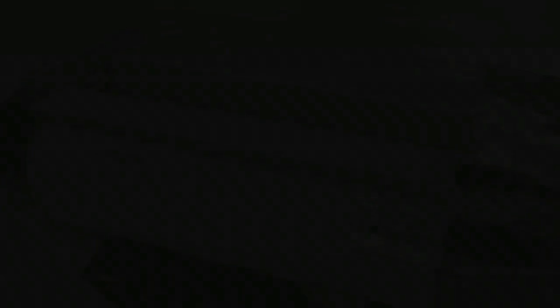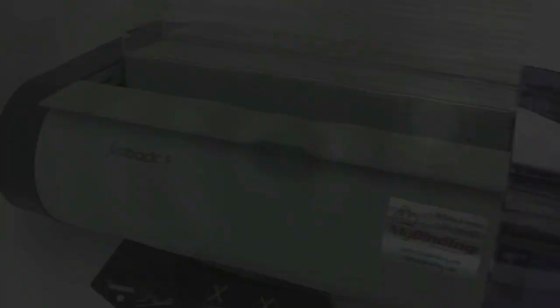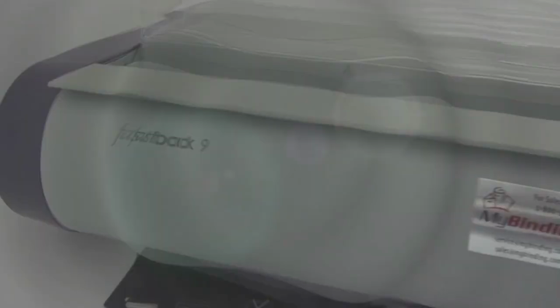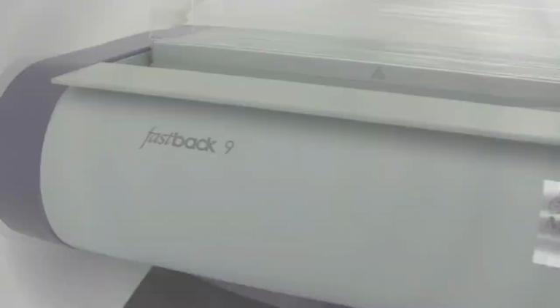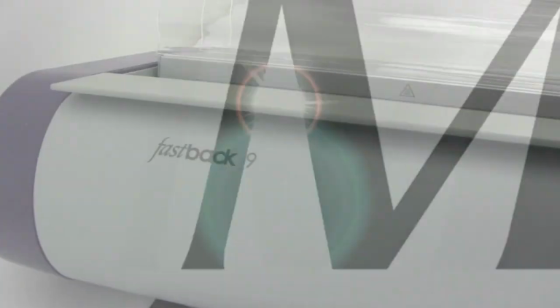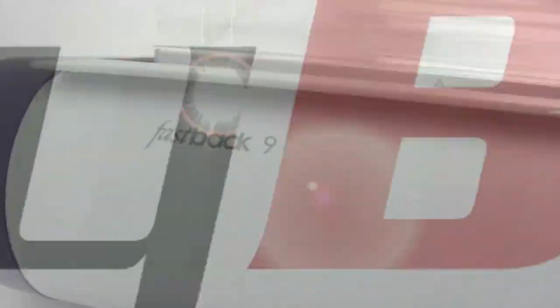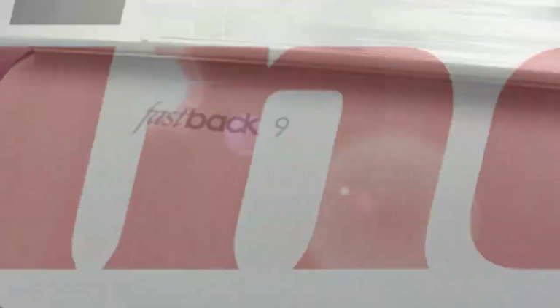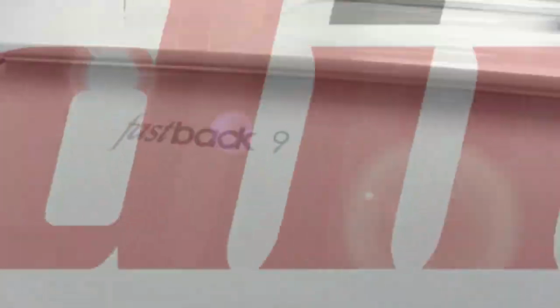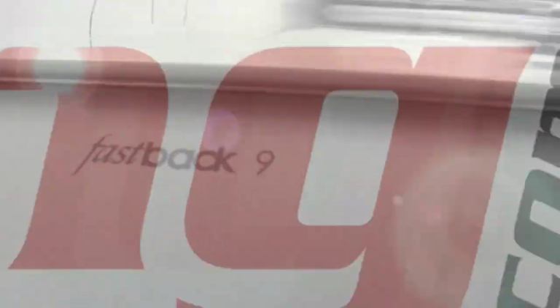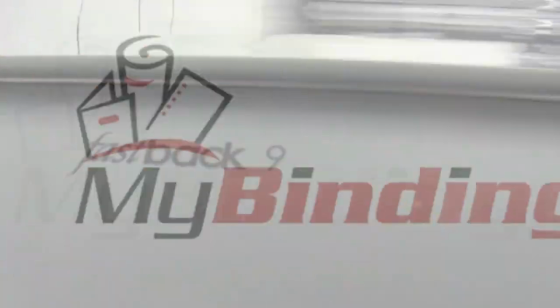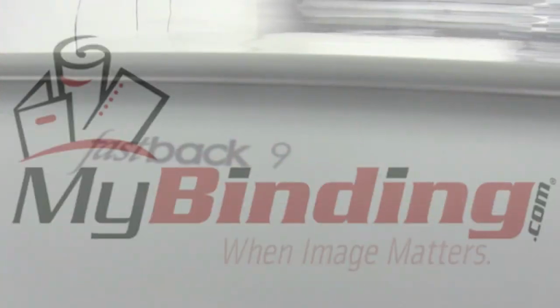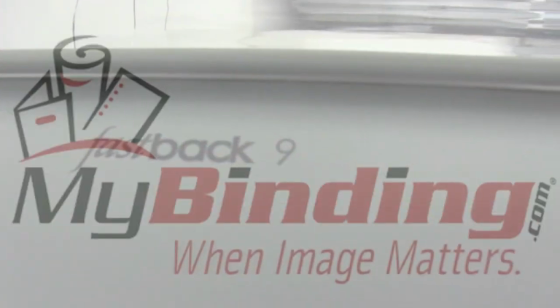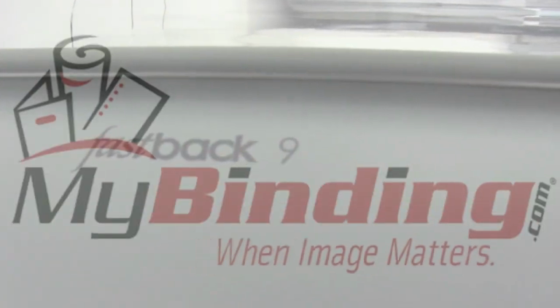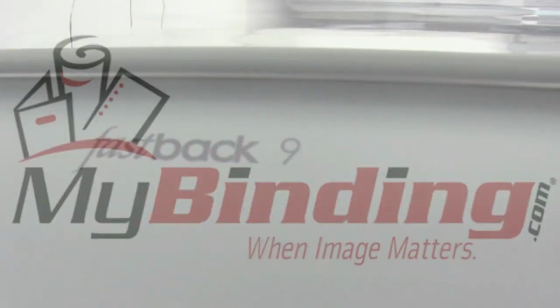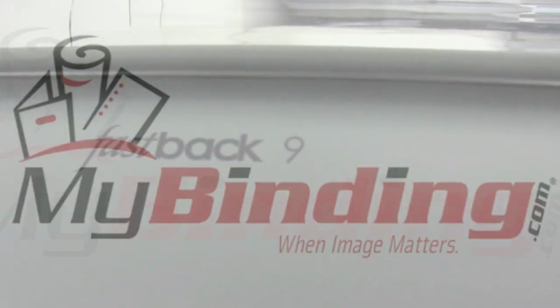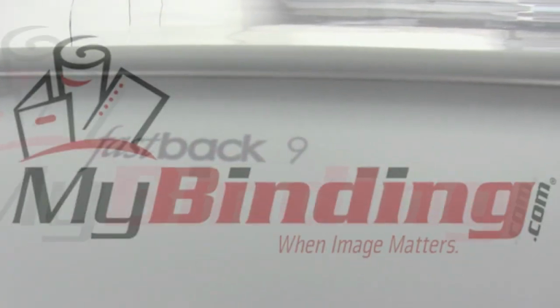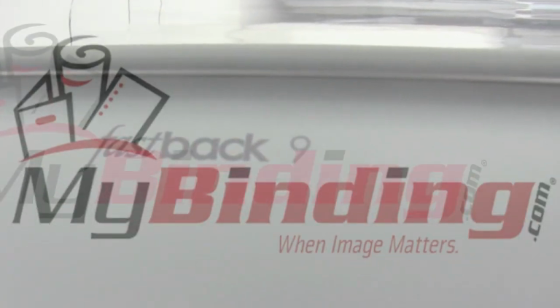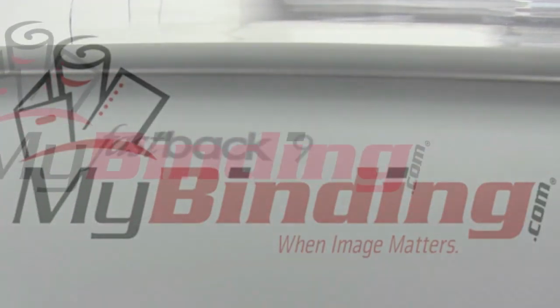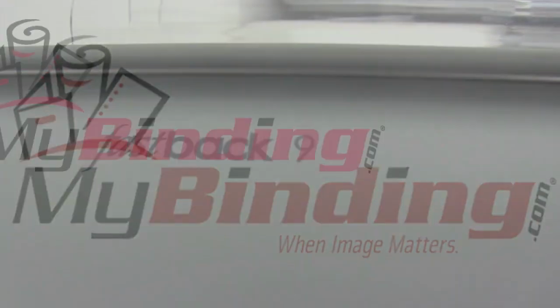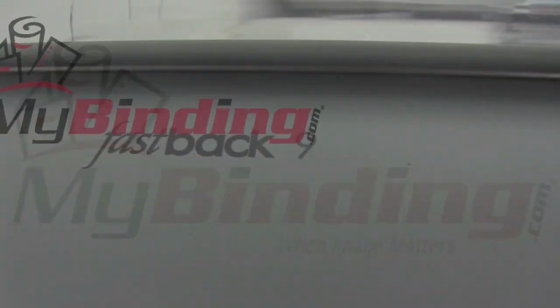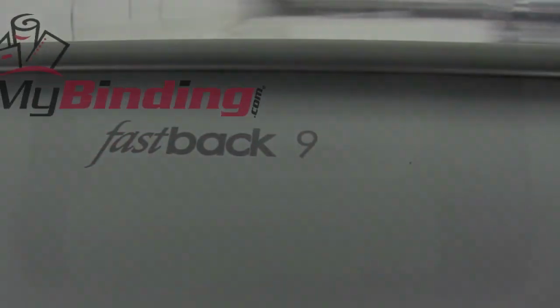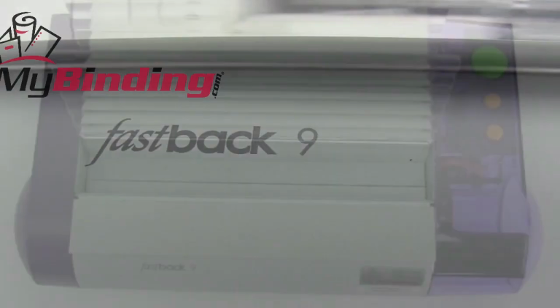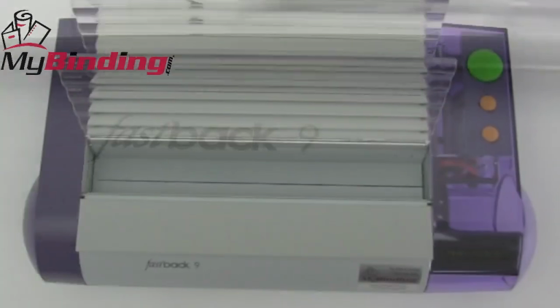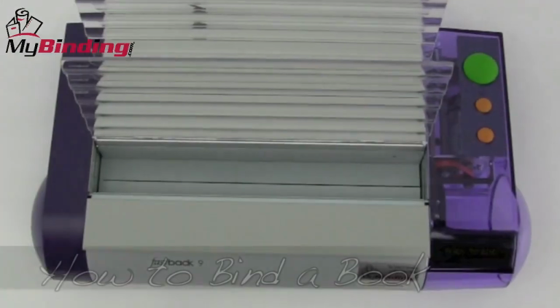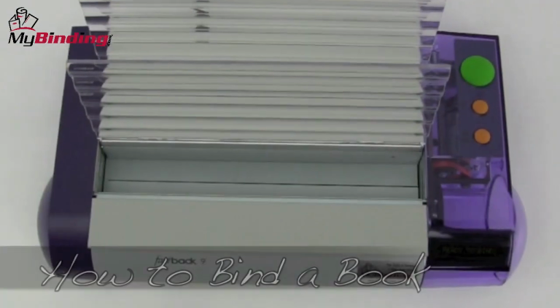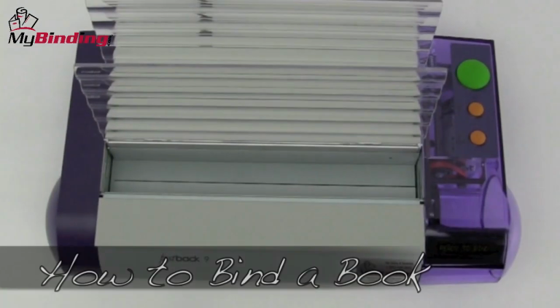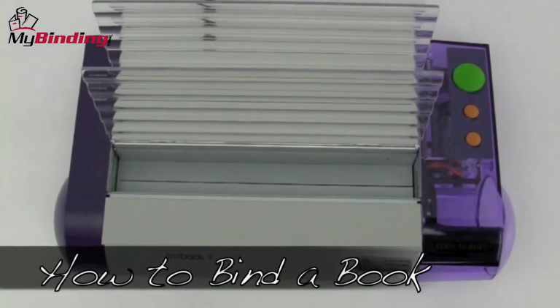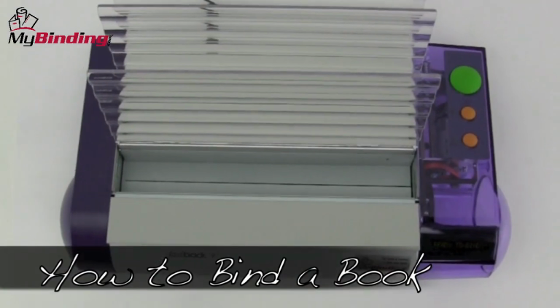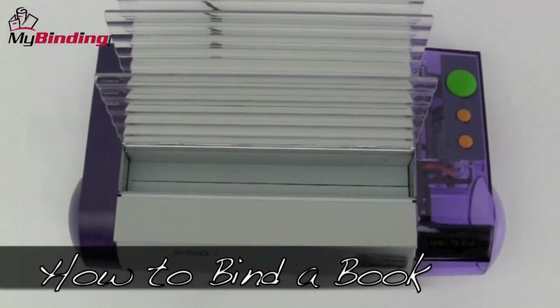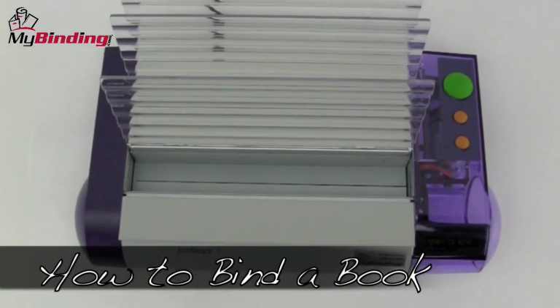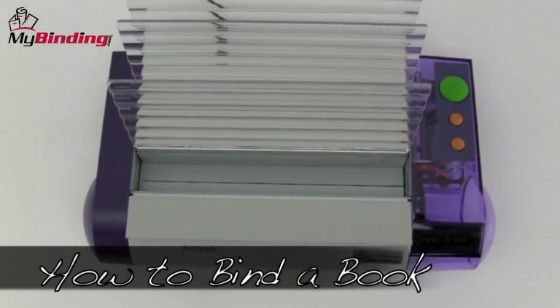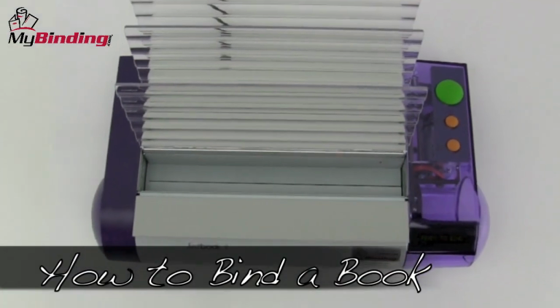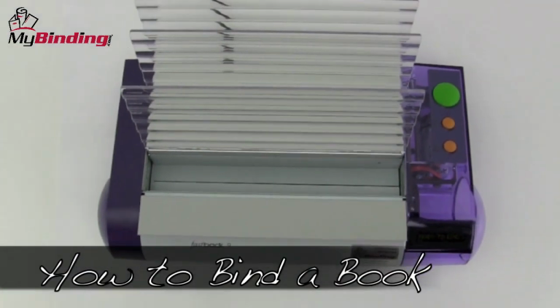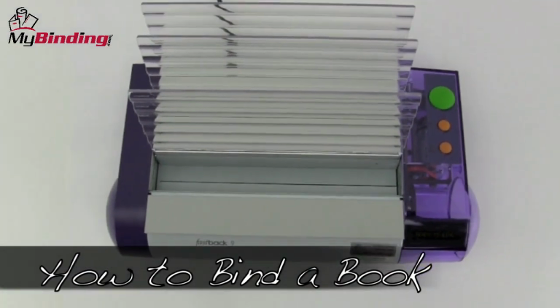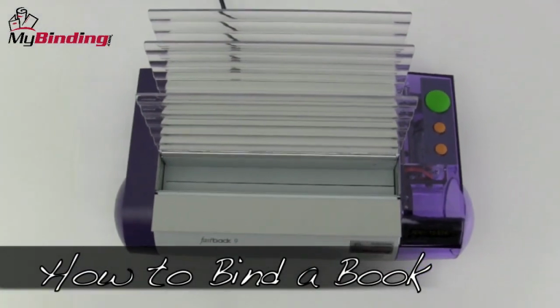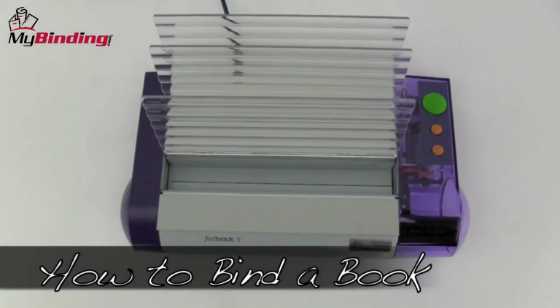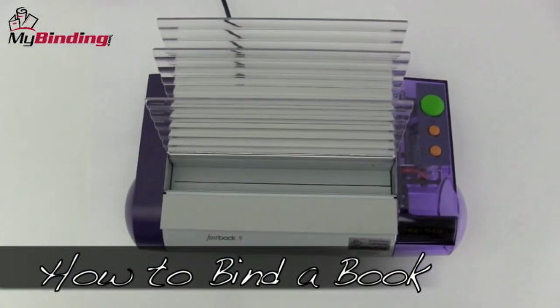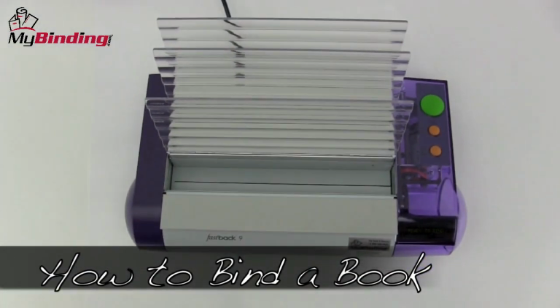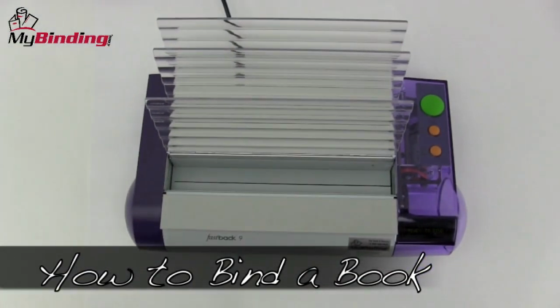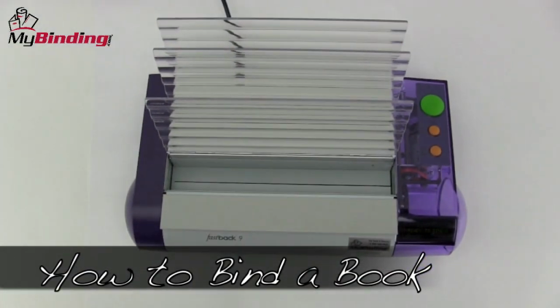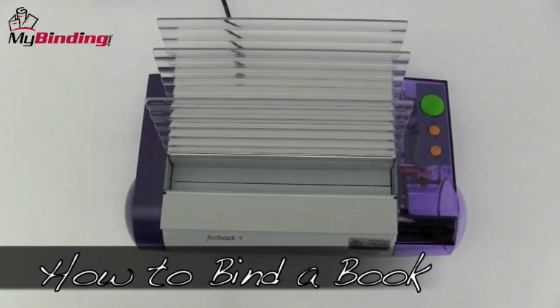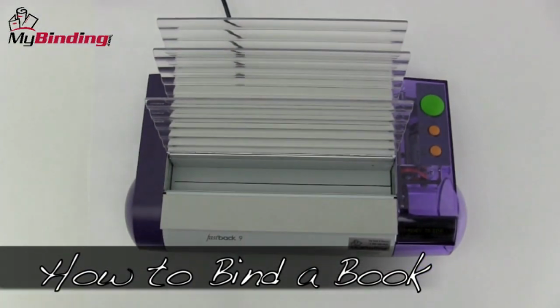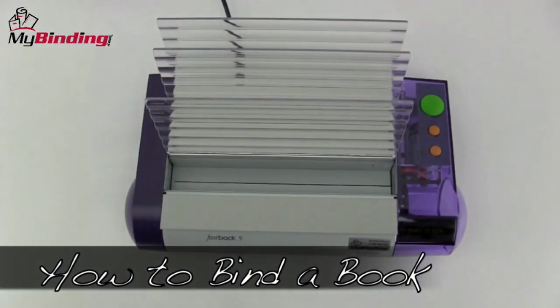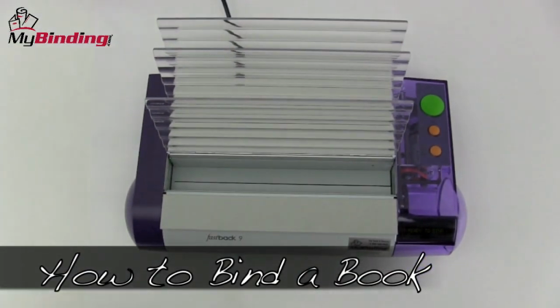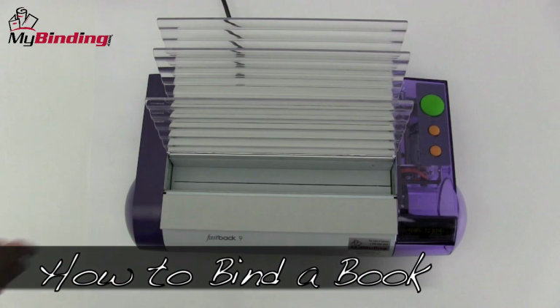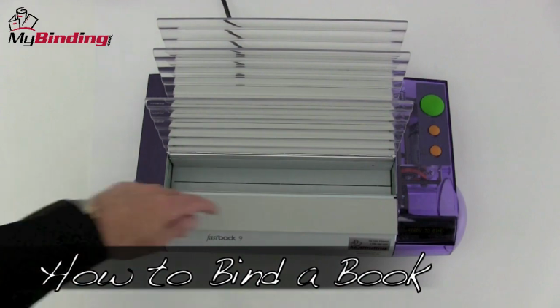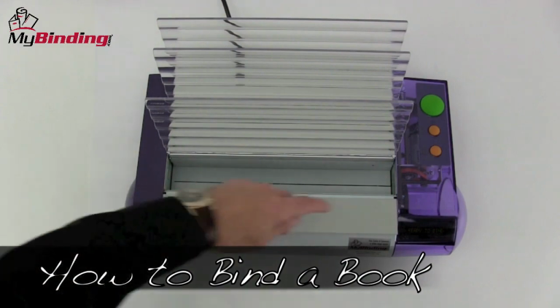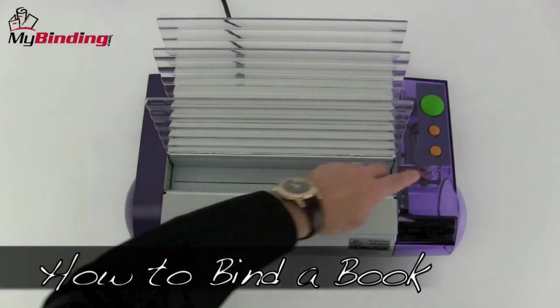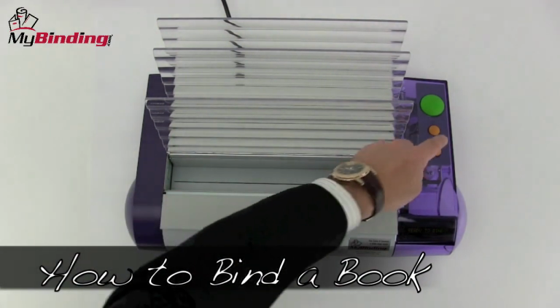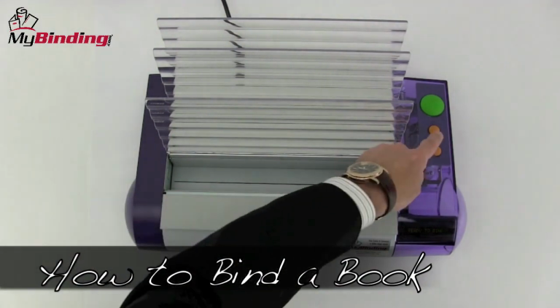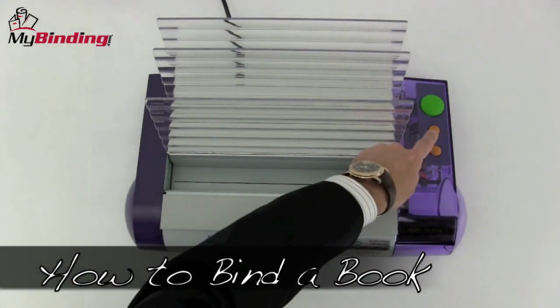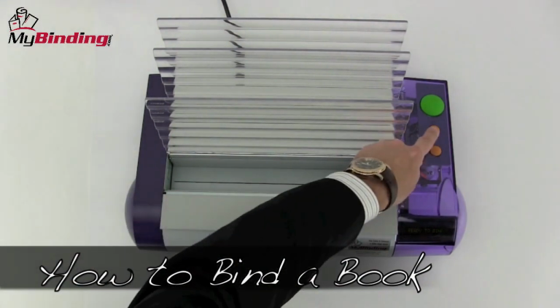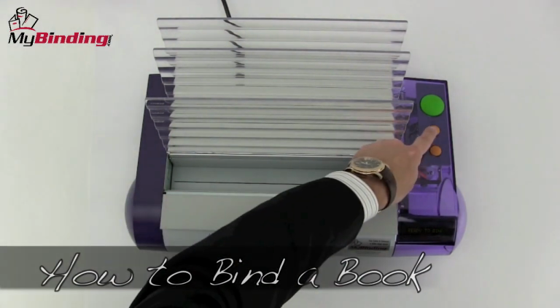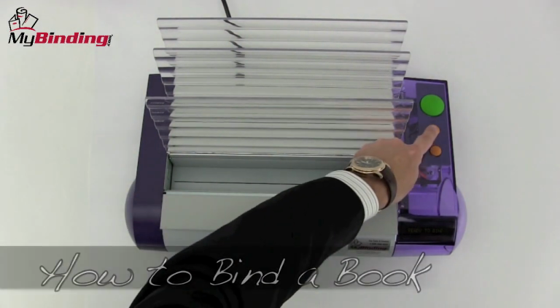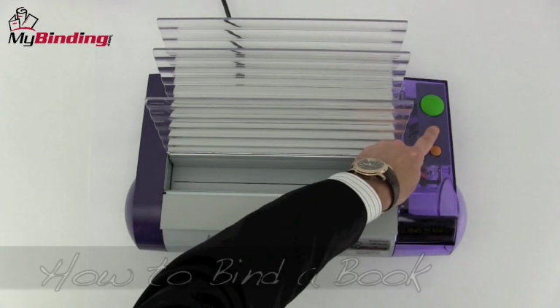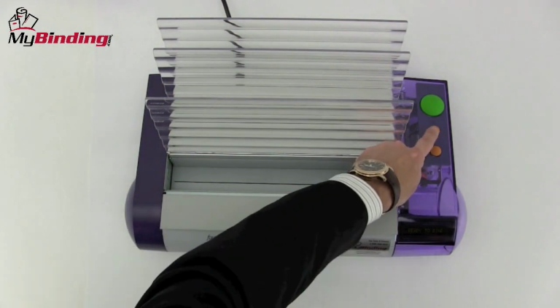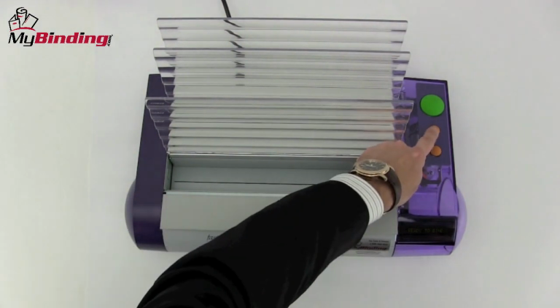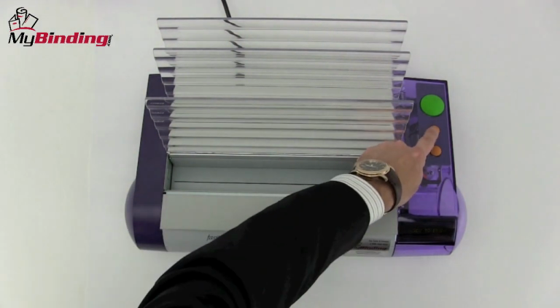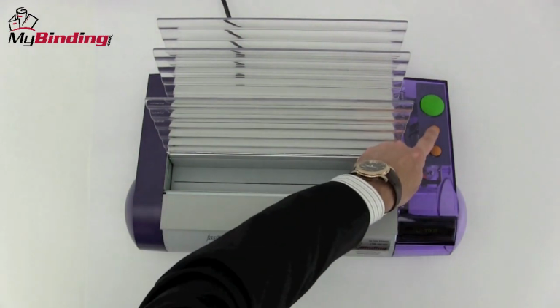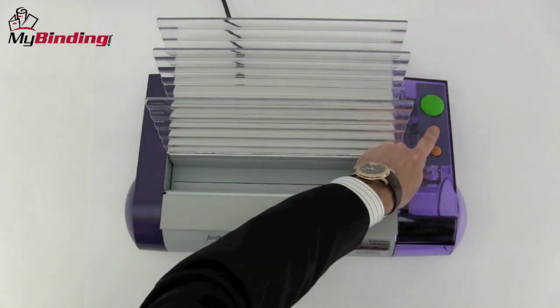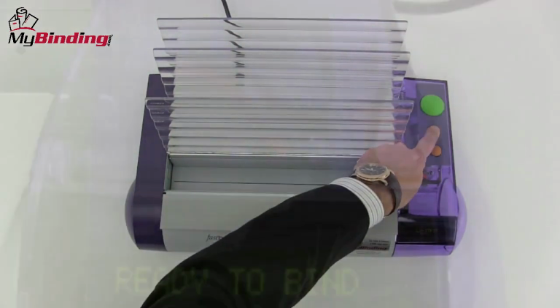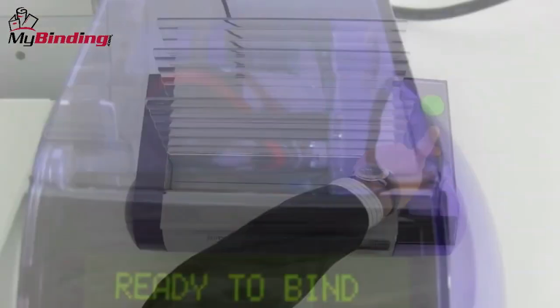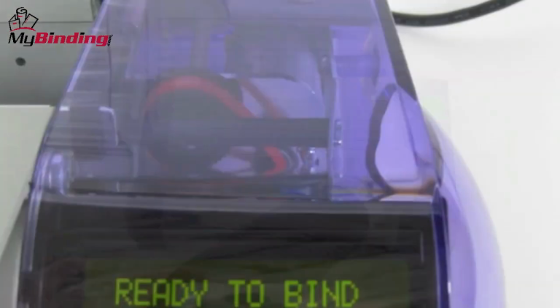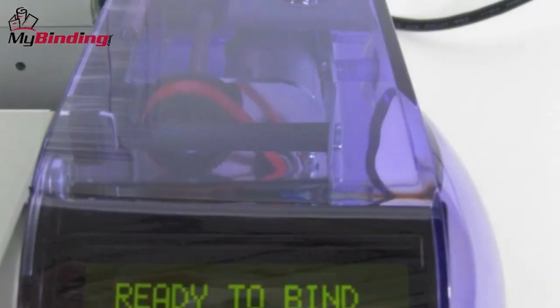This is Fastback 9 helps by MyBinding.com. We're going to show you the basics of how to bind a book. In this demo, we're going to bind with a narrow LX strip.